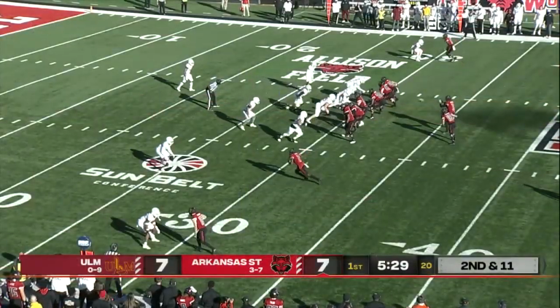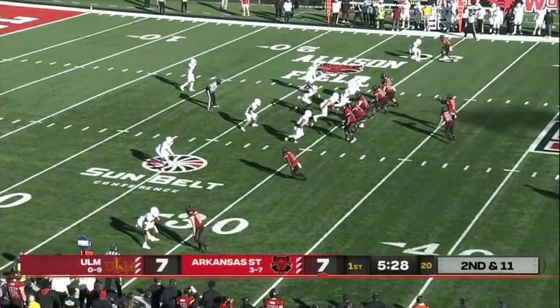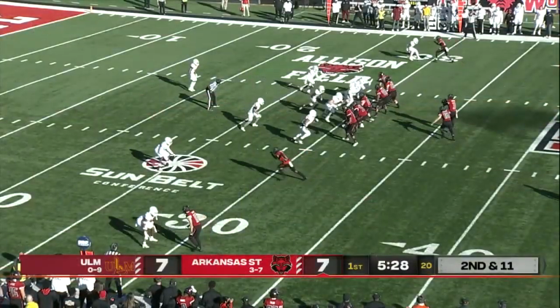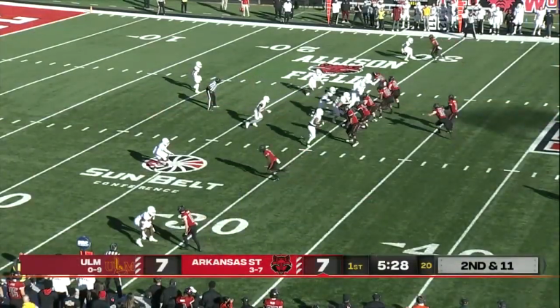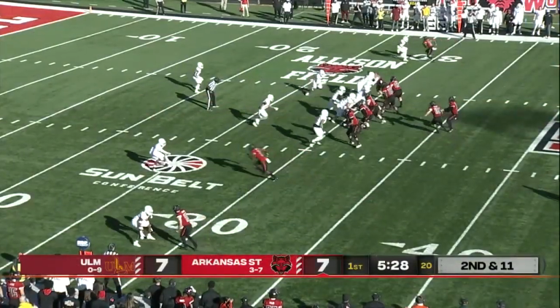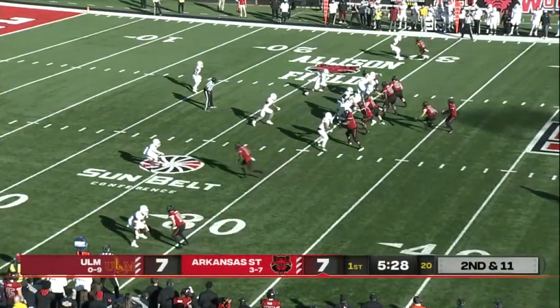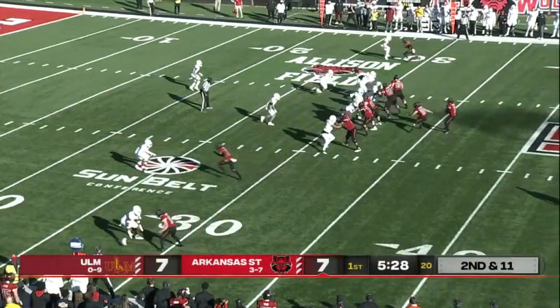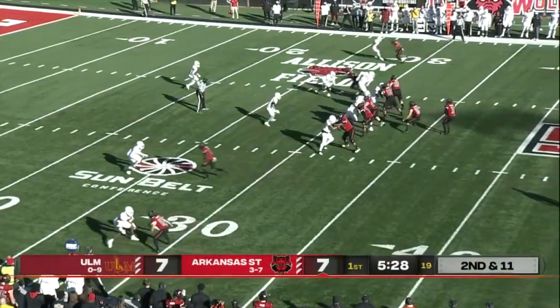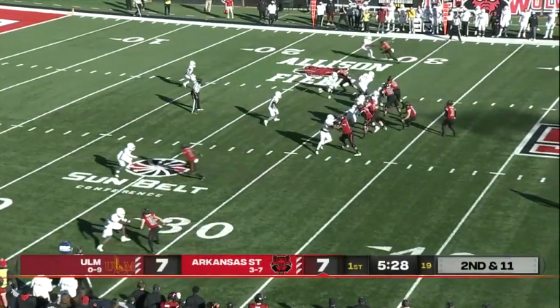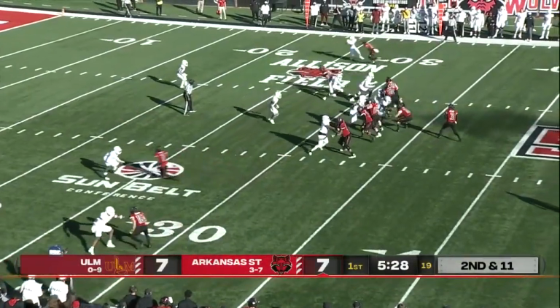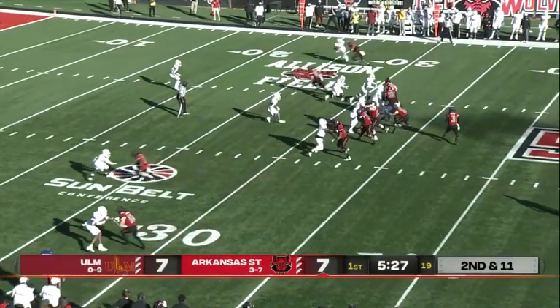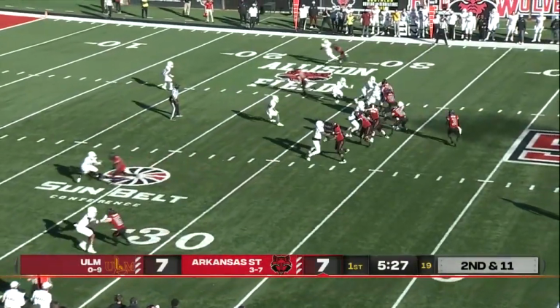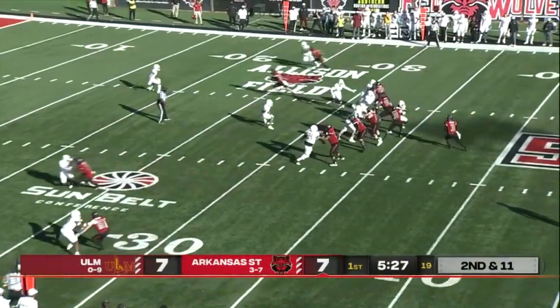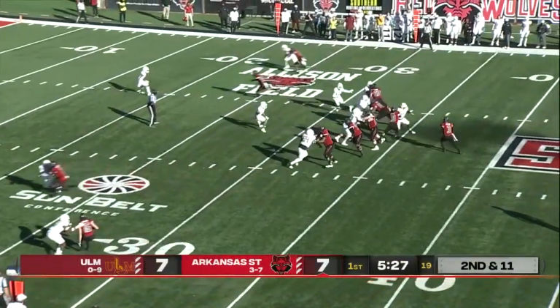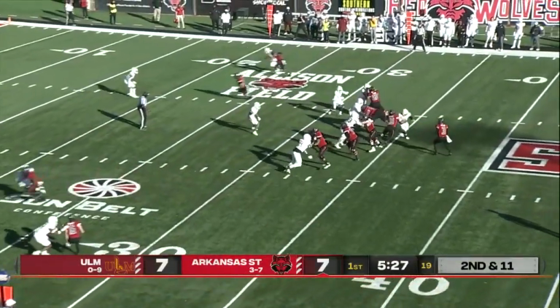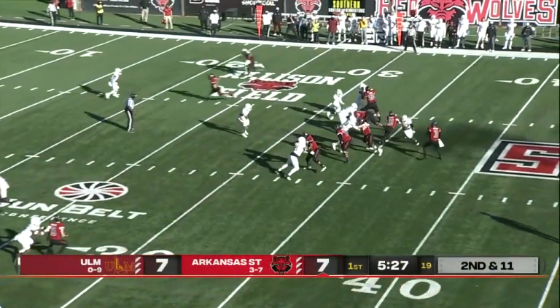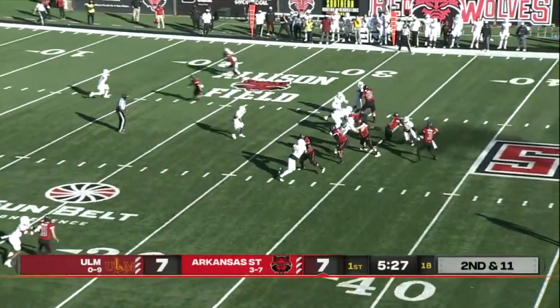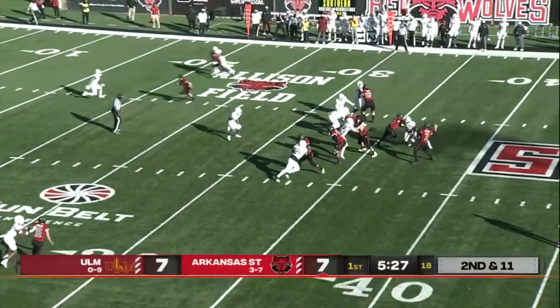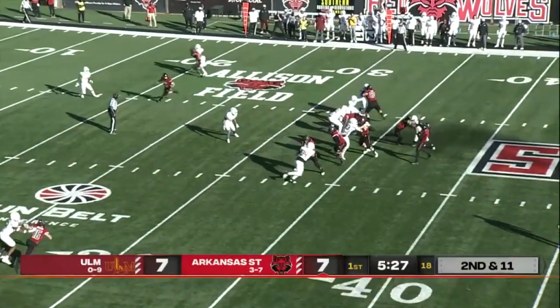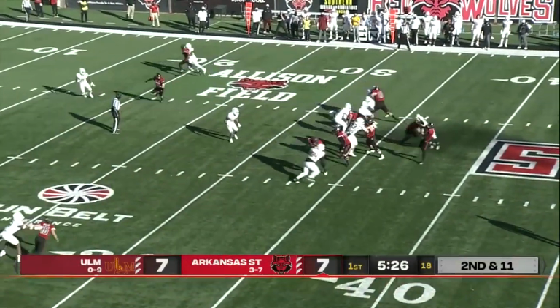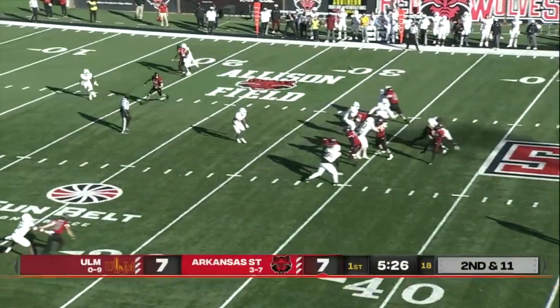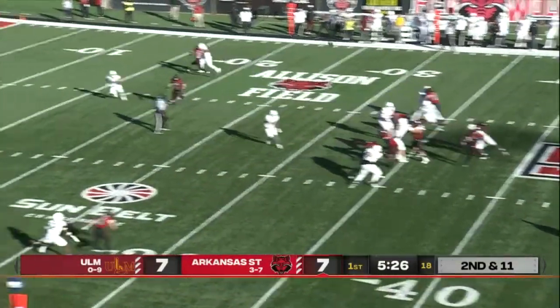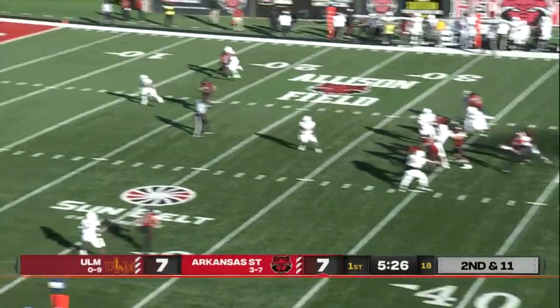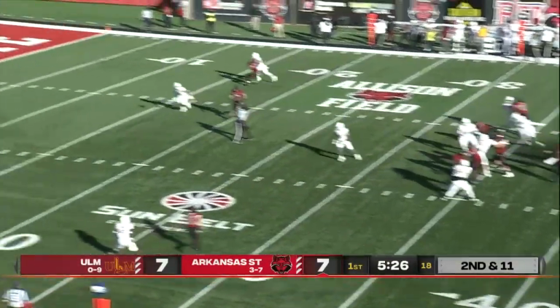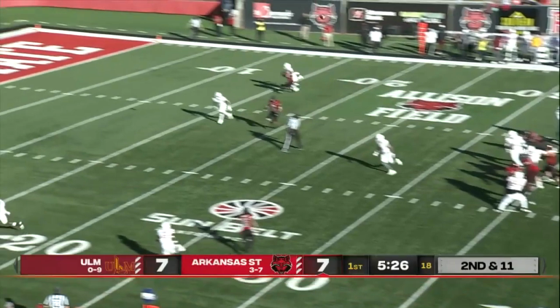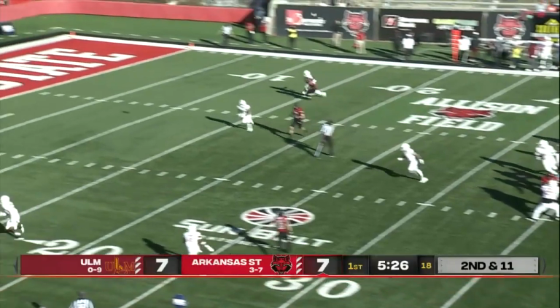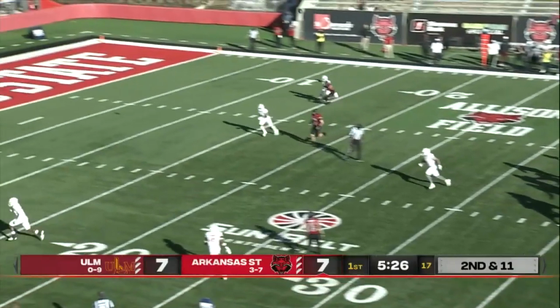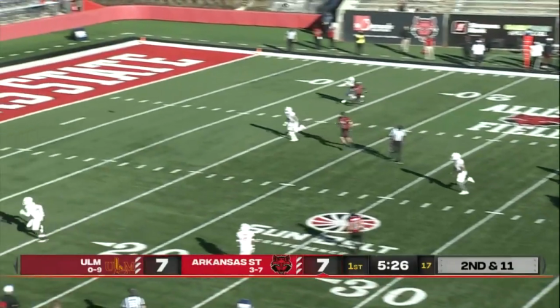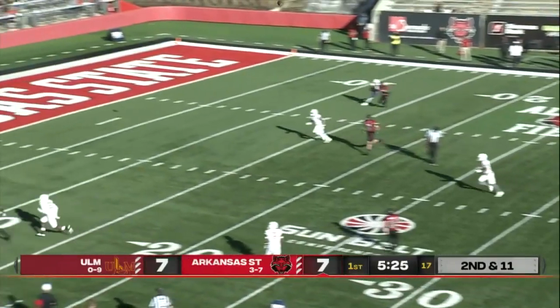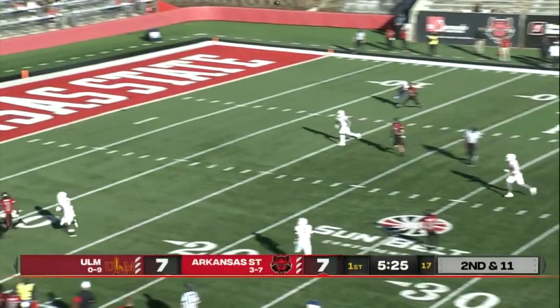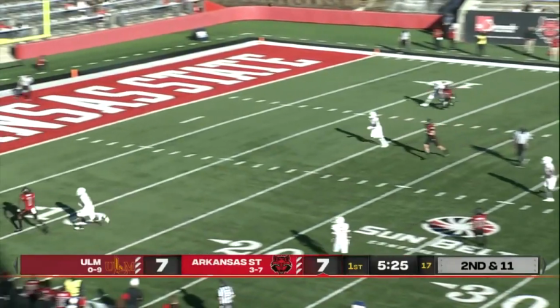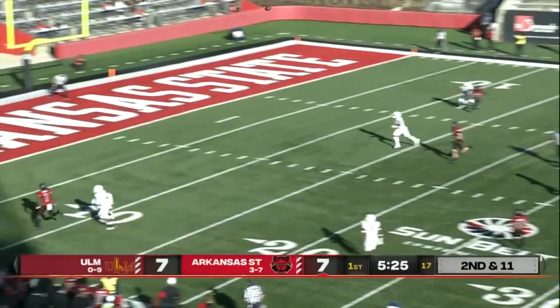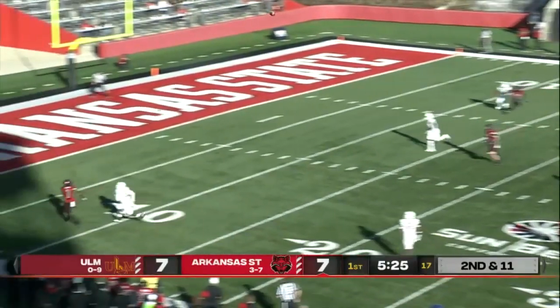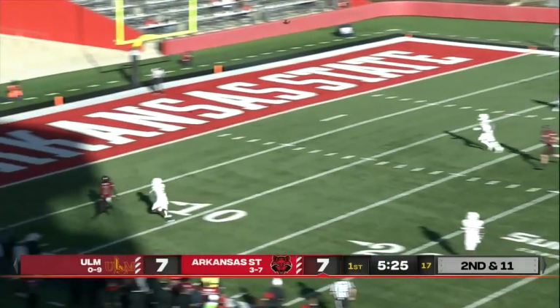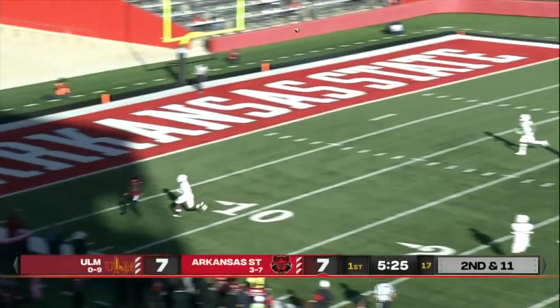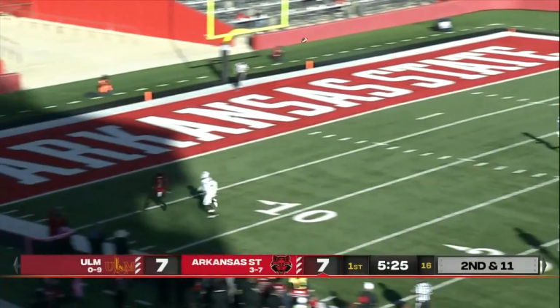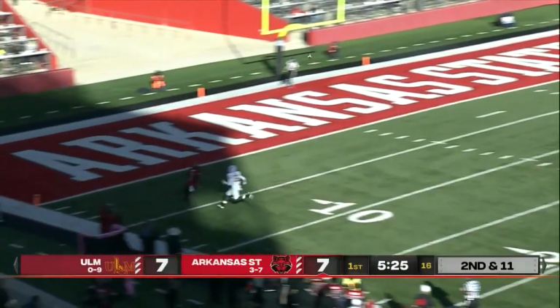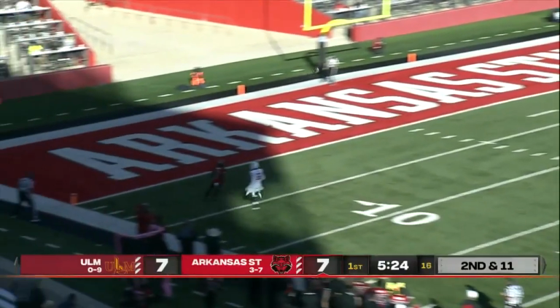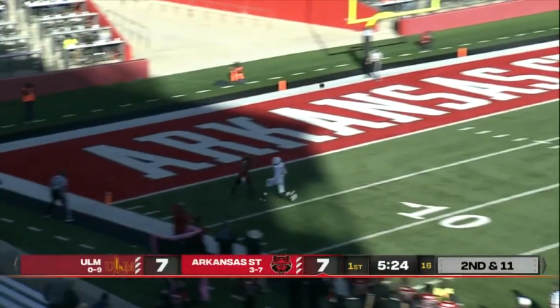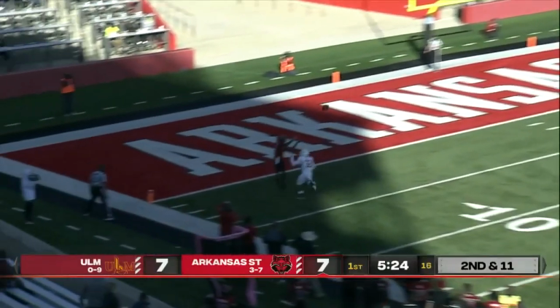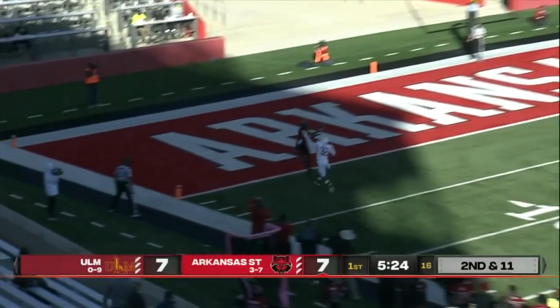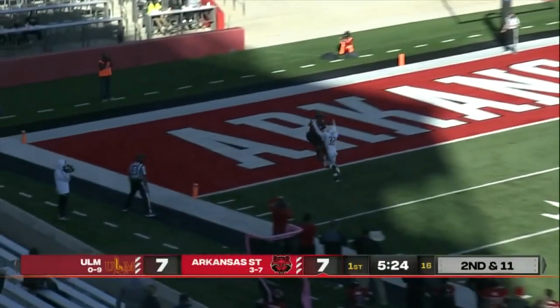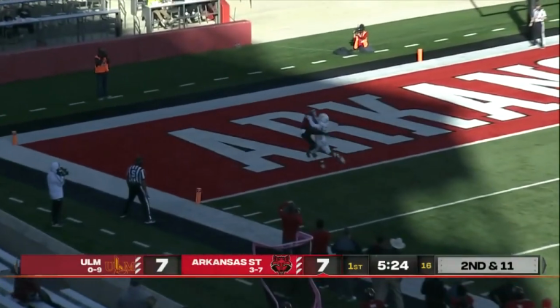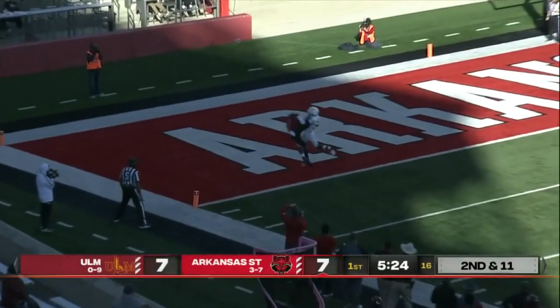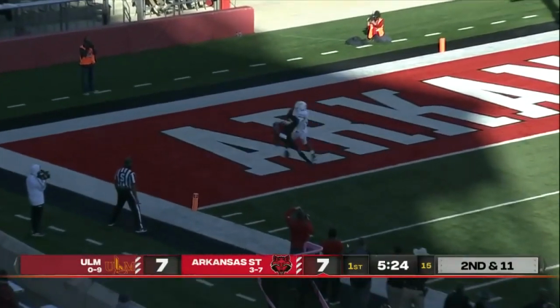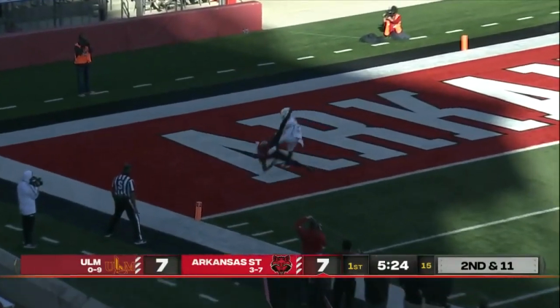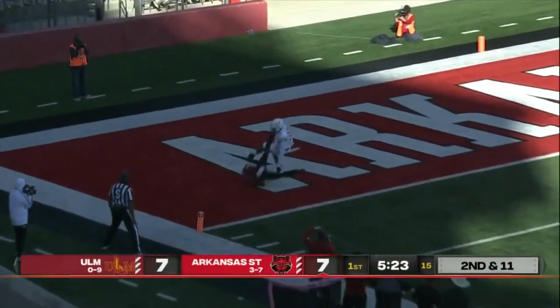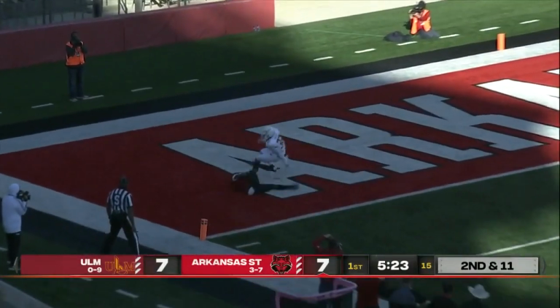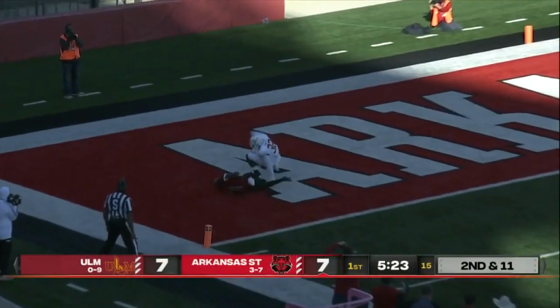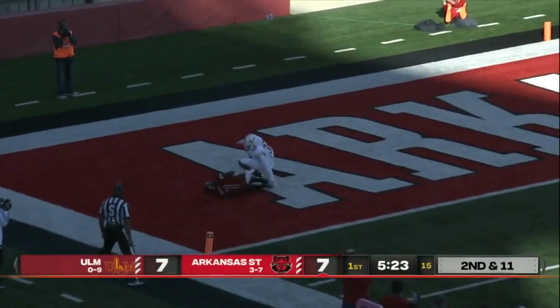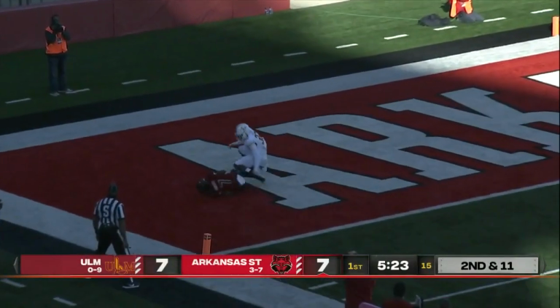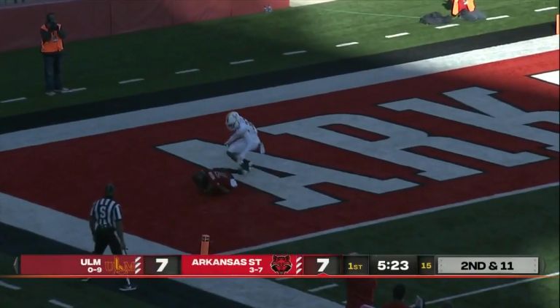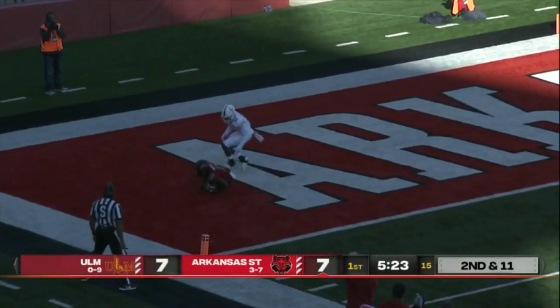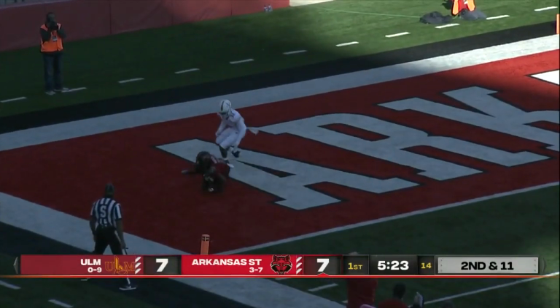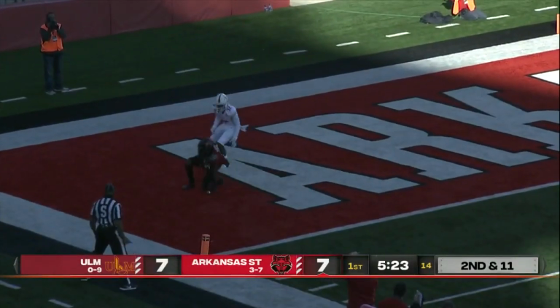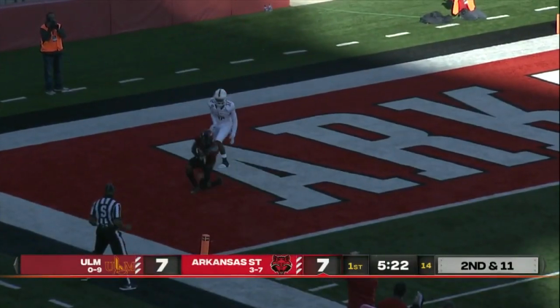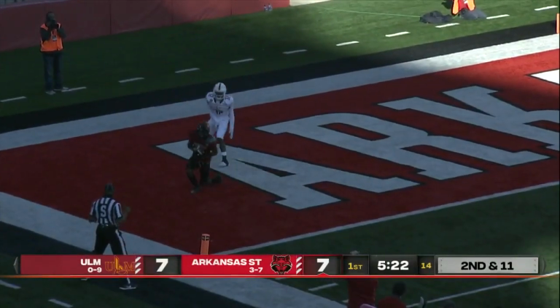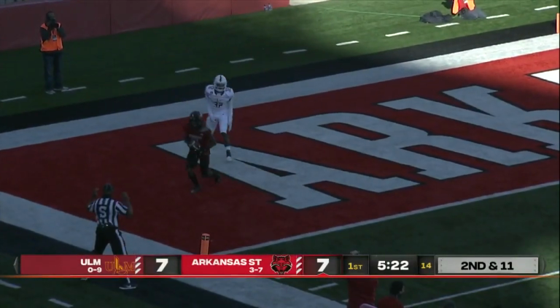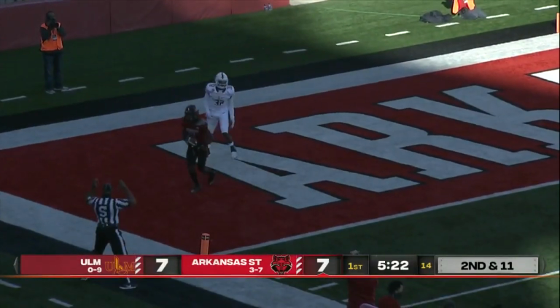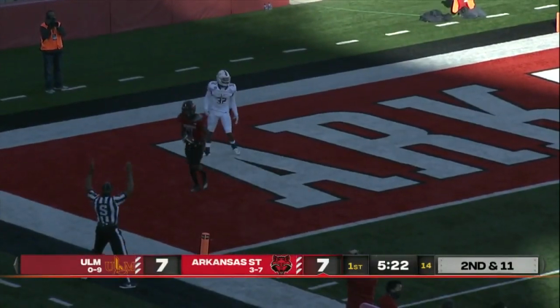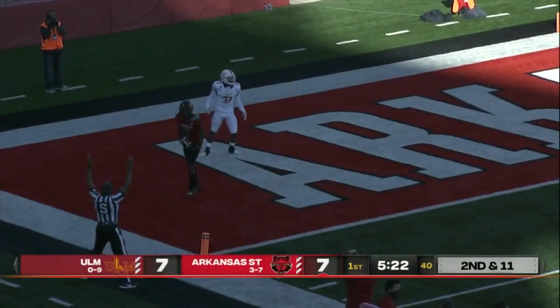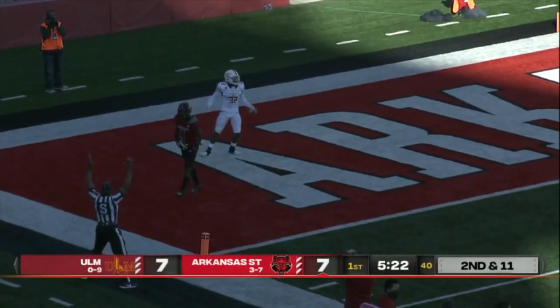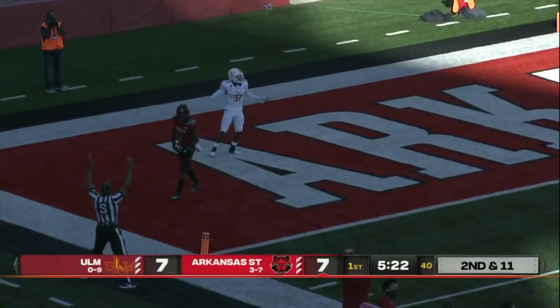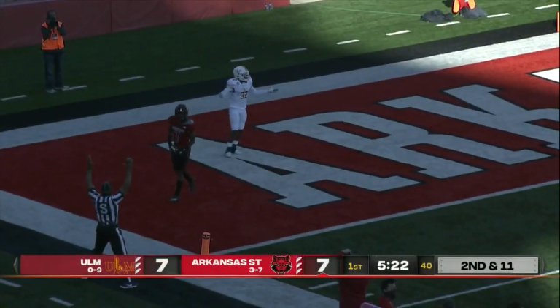Second down and 11. Hatcher going to Rucker — got it! Touchdown!